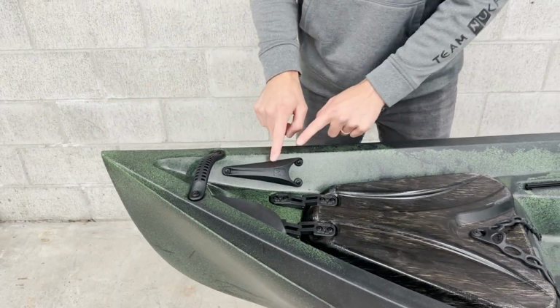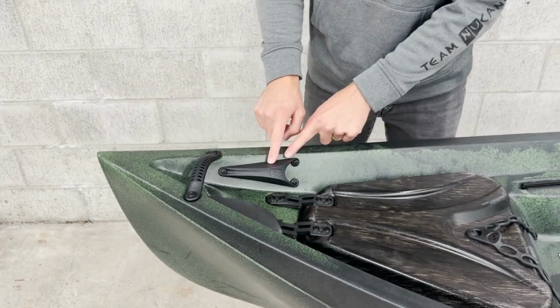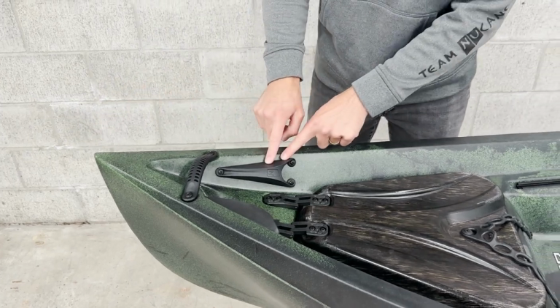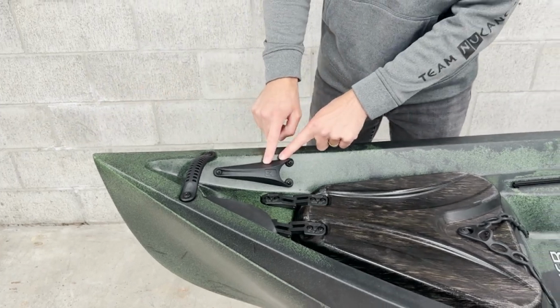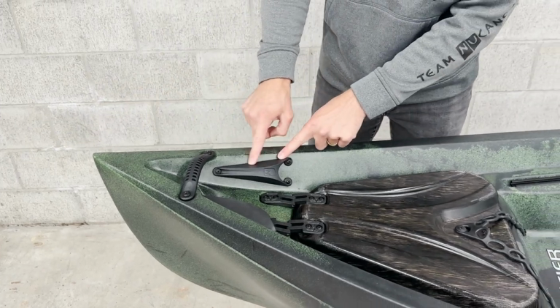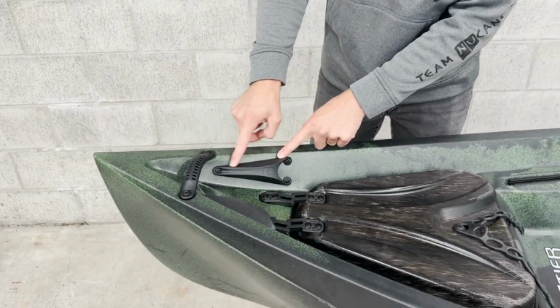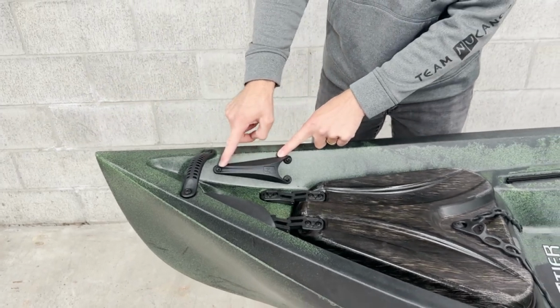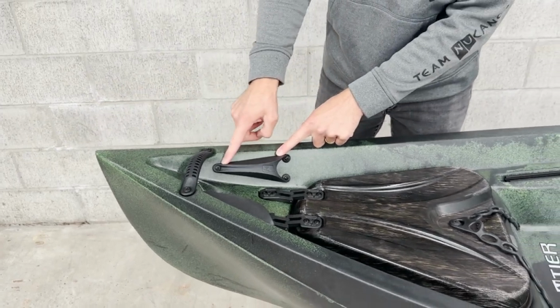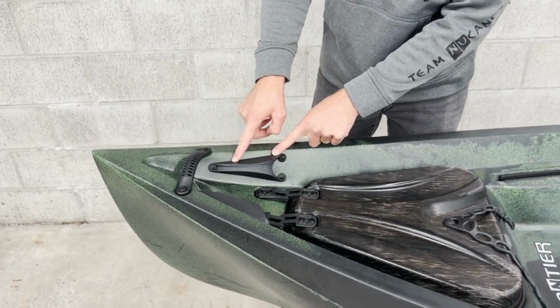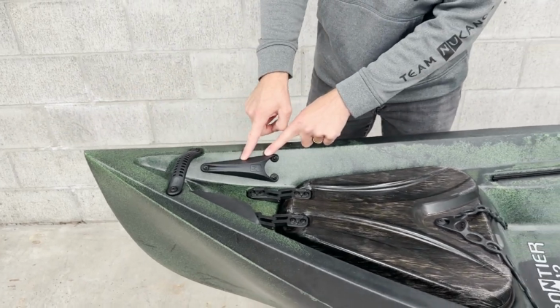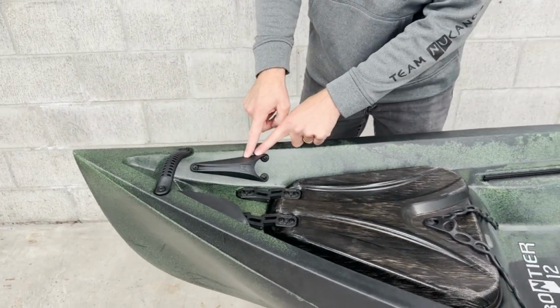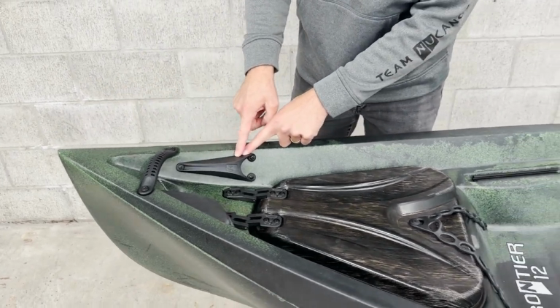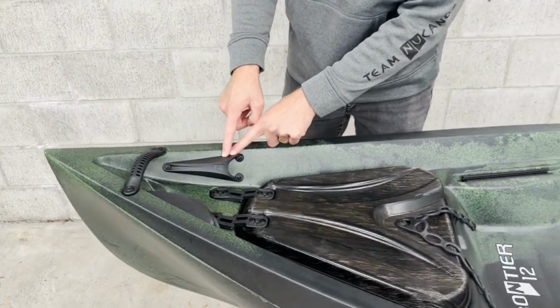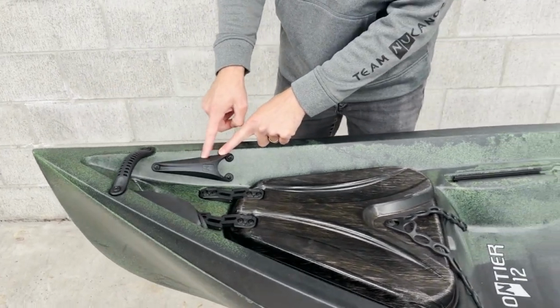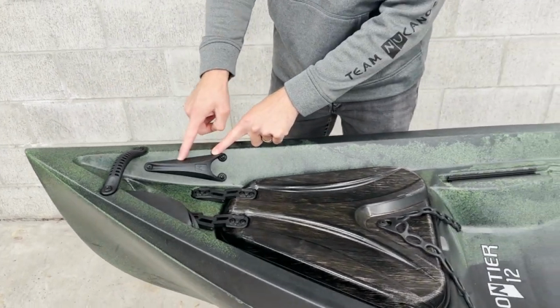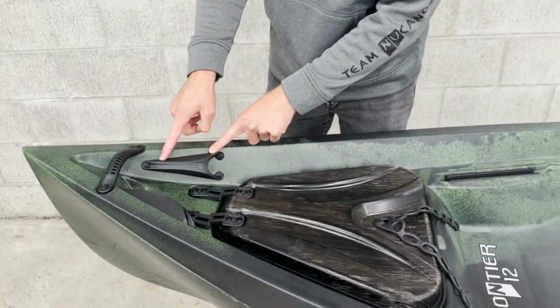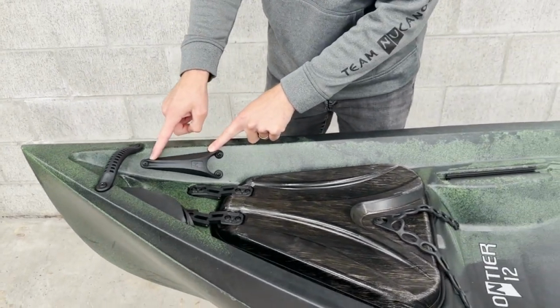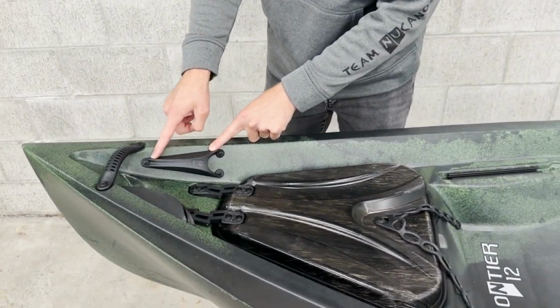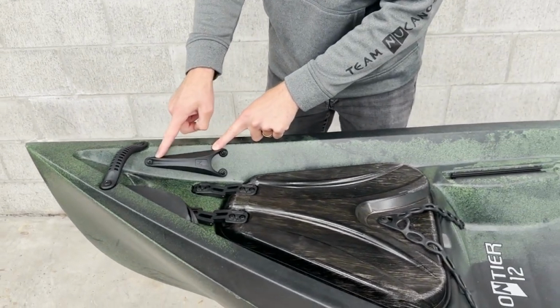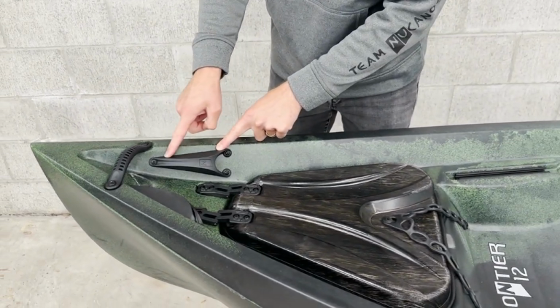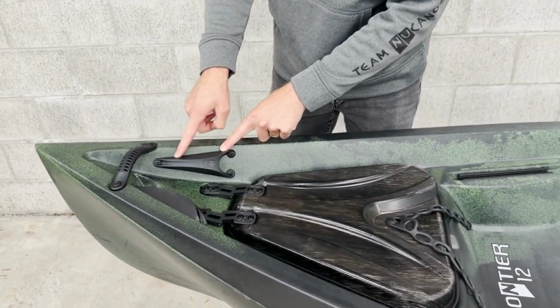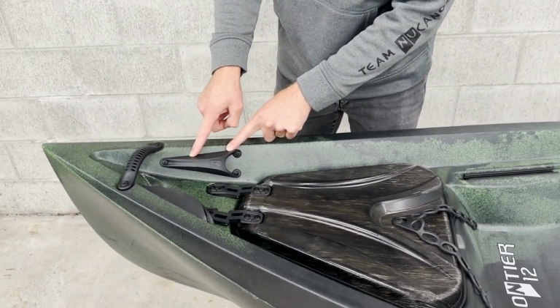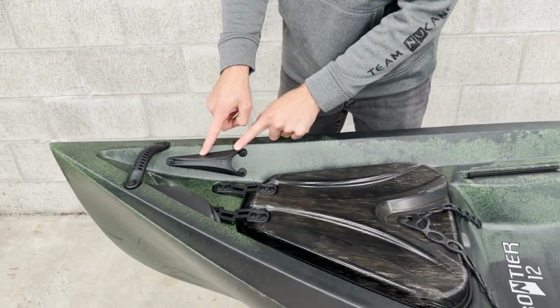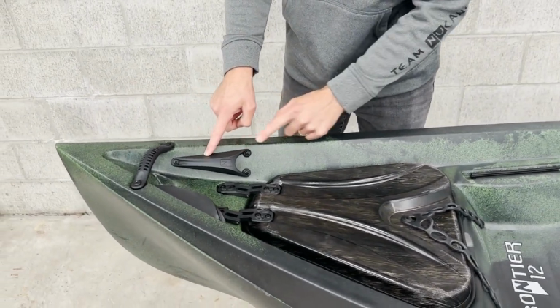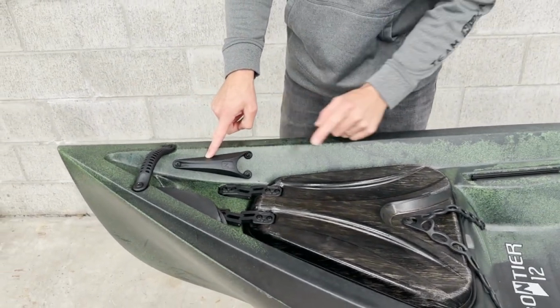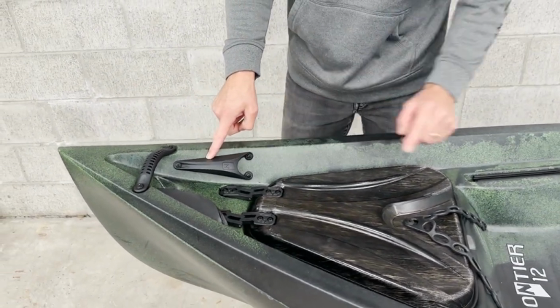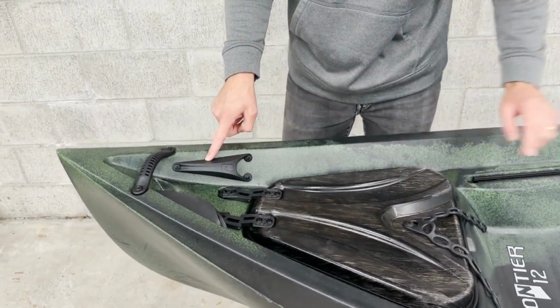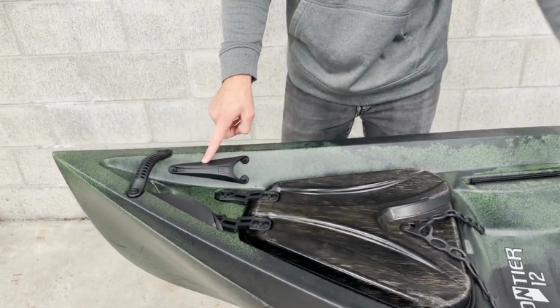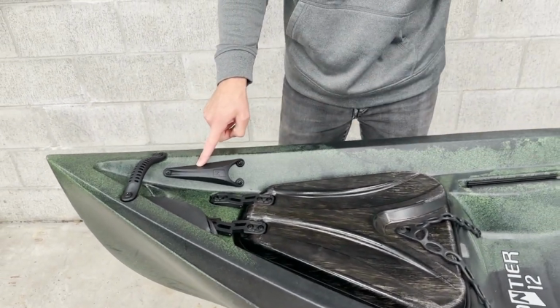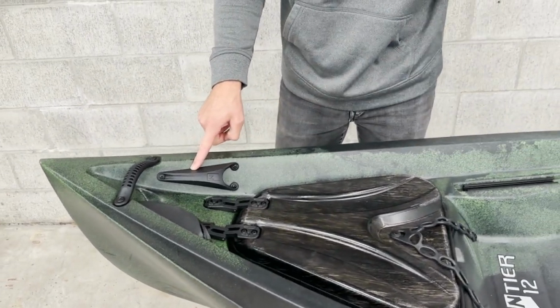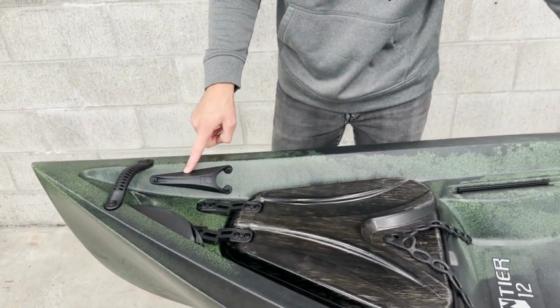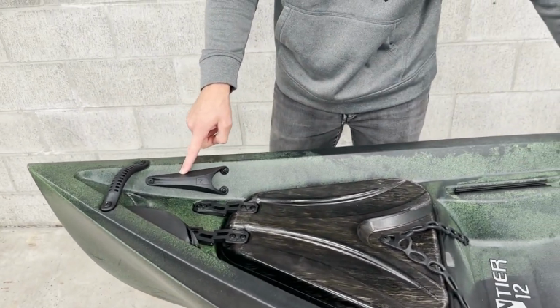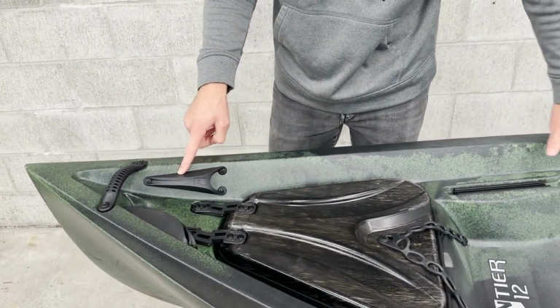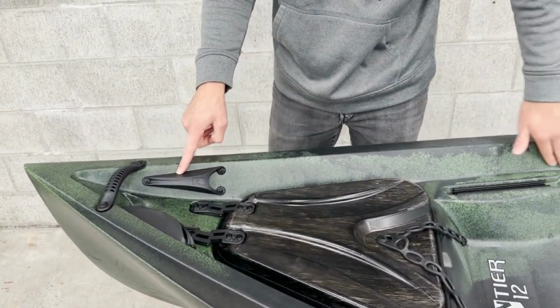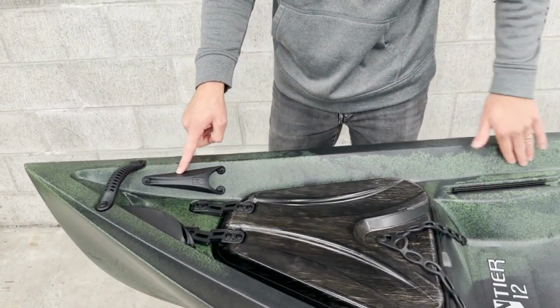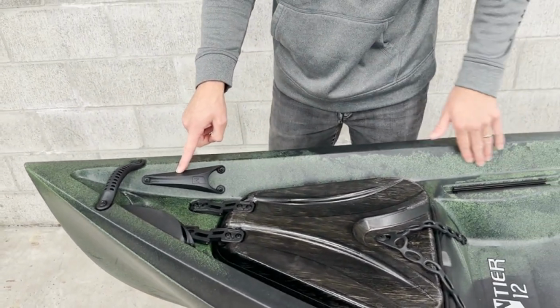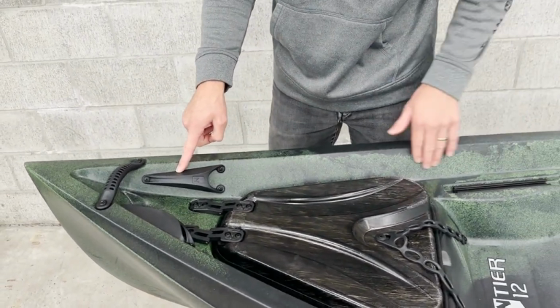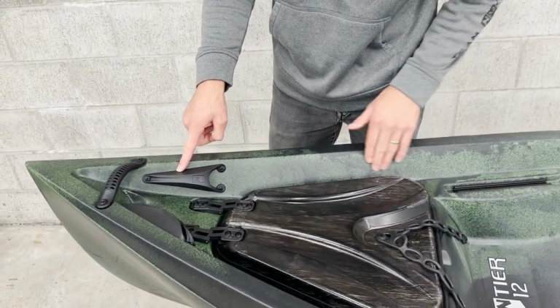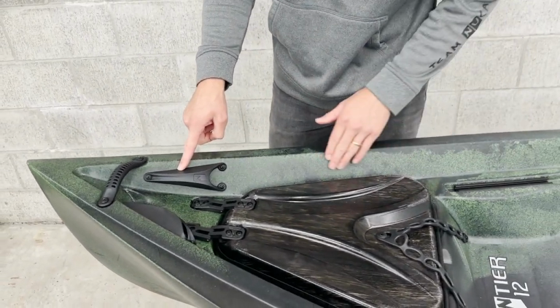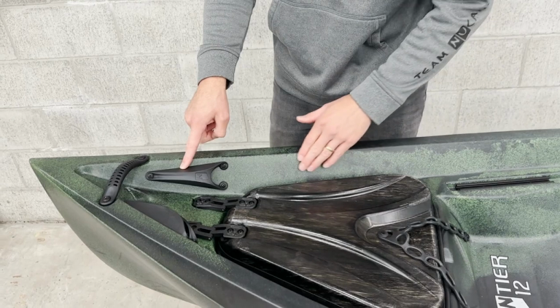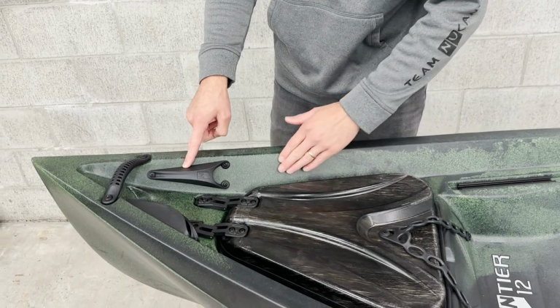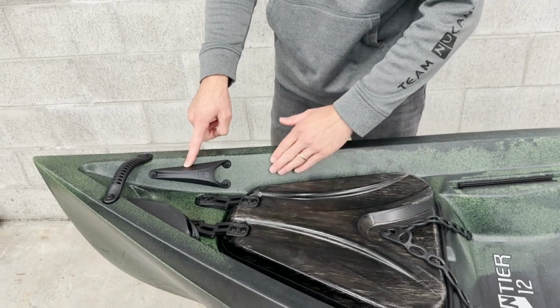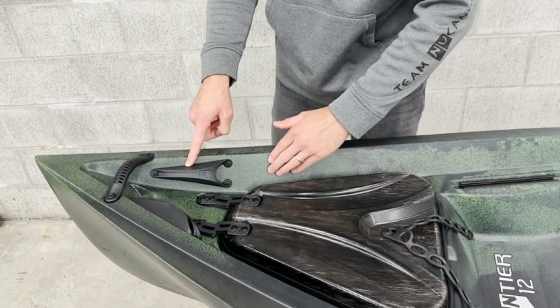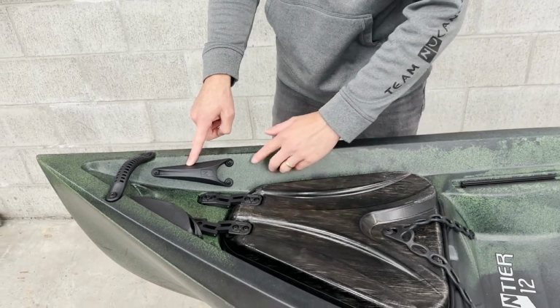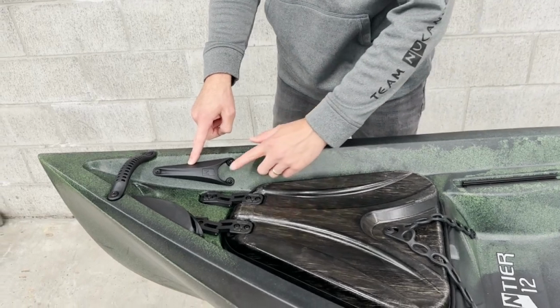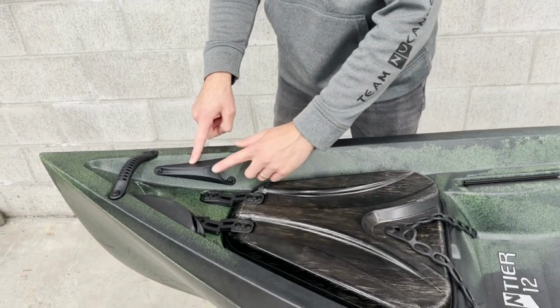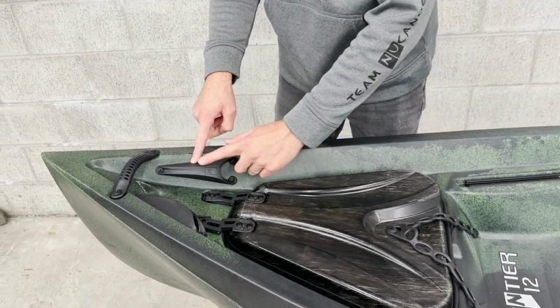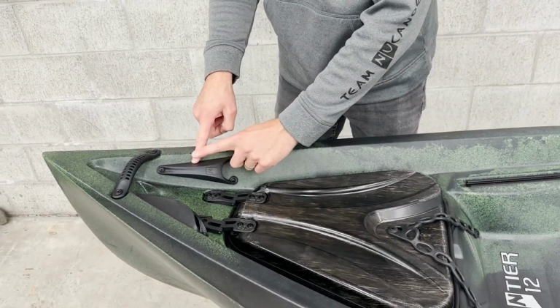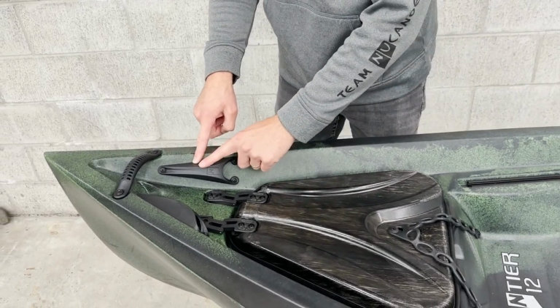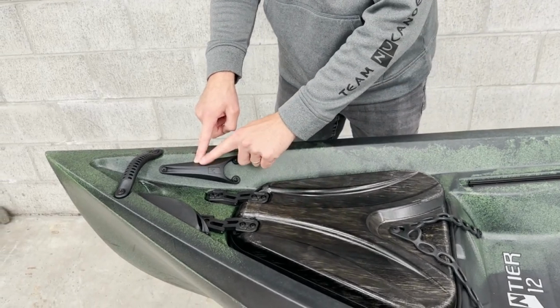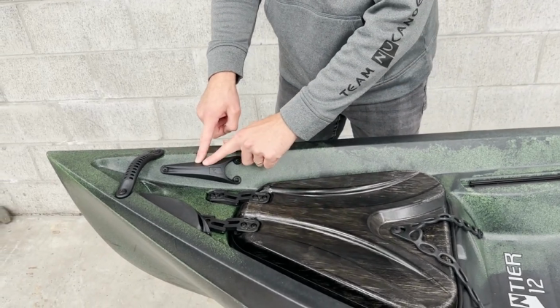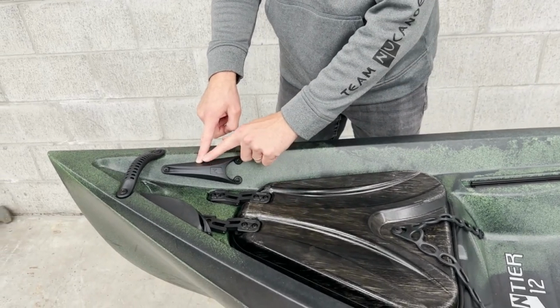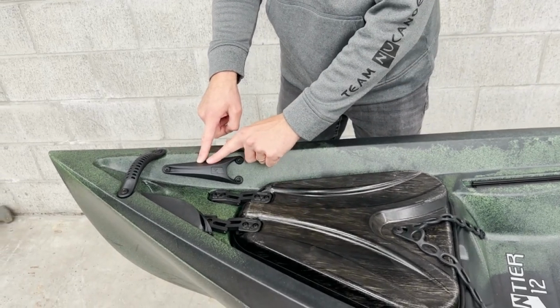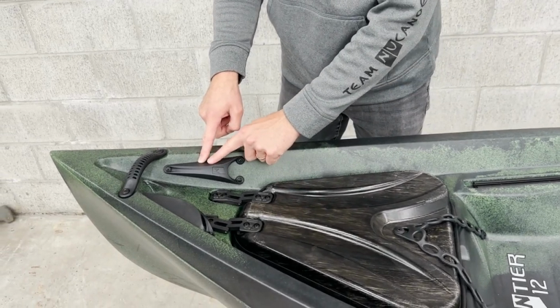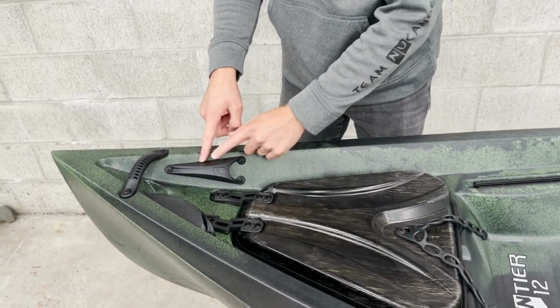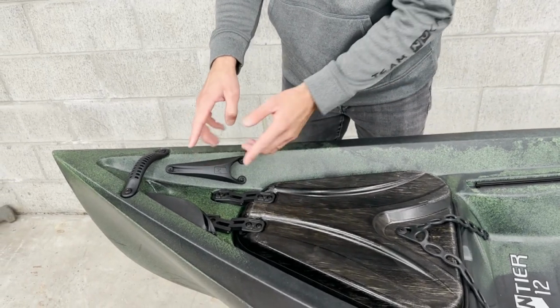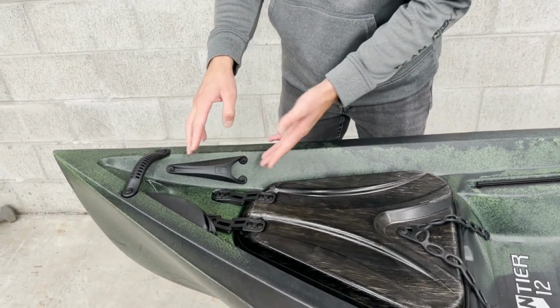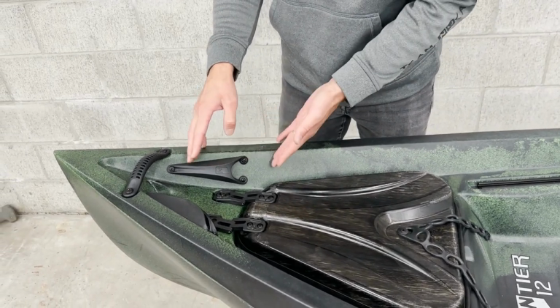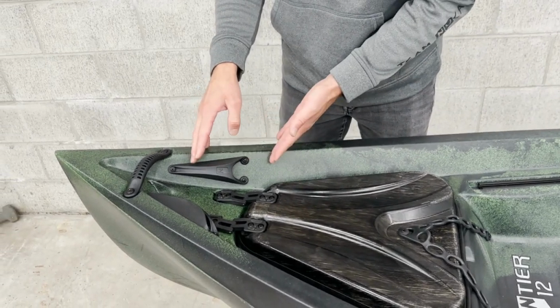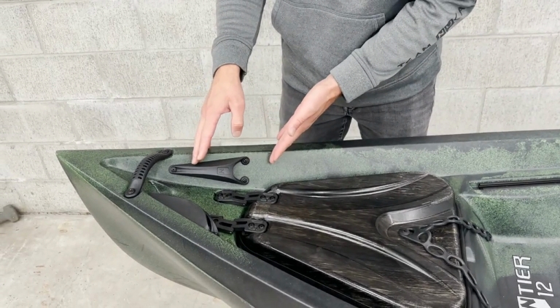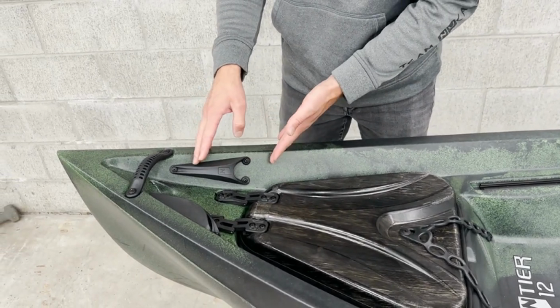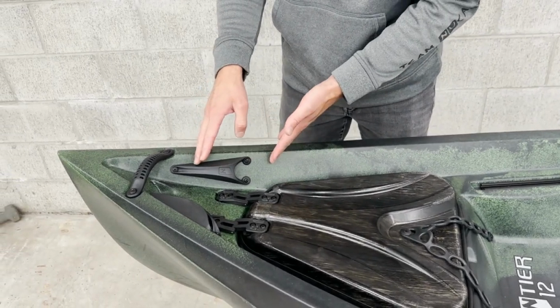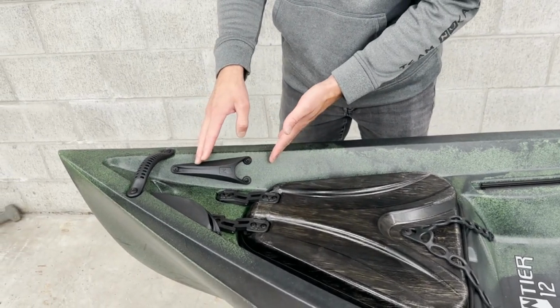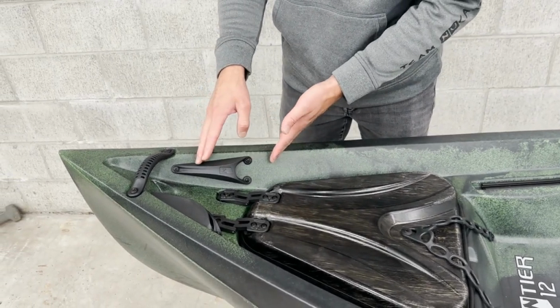Right here are rod tip protectors. When we run our rod along the gunnel of our Frontier 12, the tips can go here and keep the rod protected.